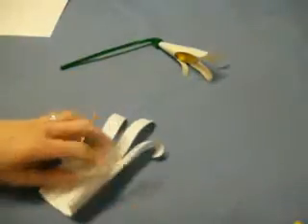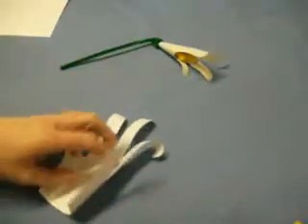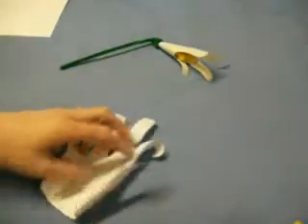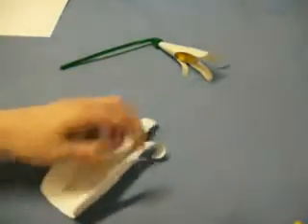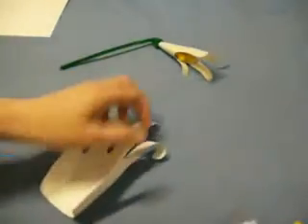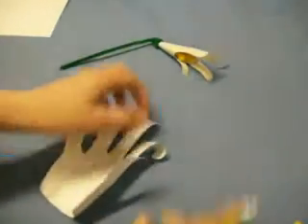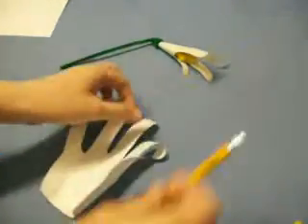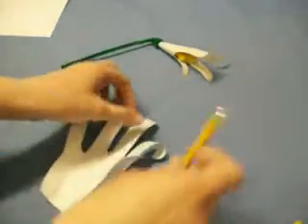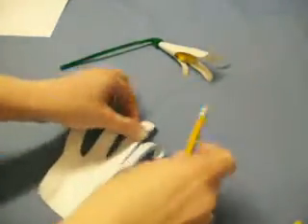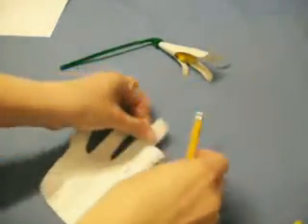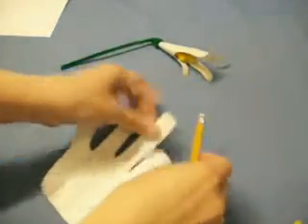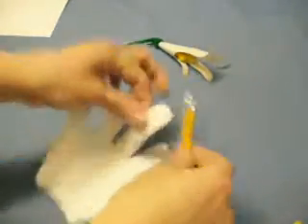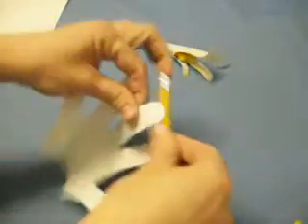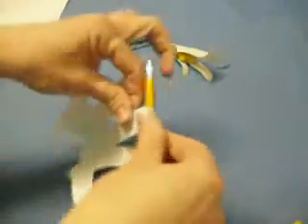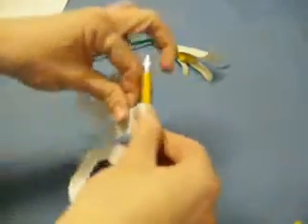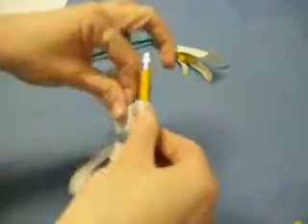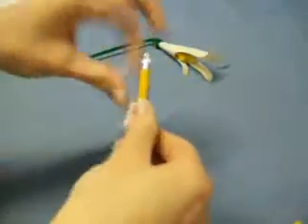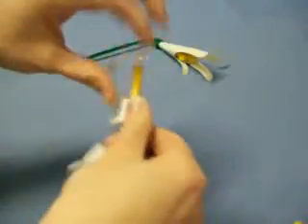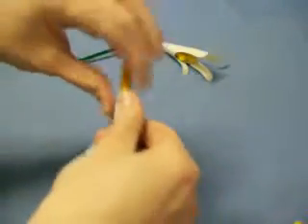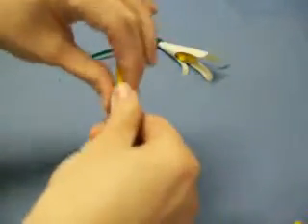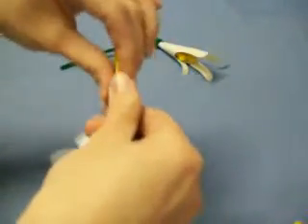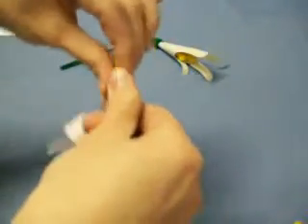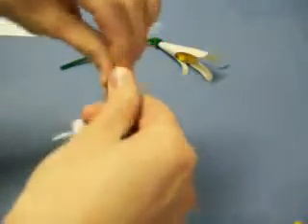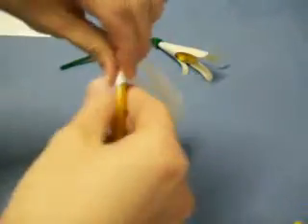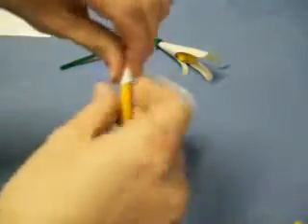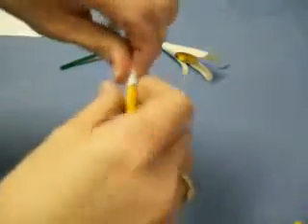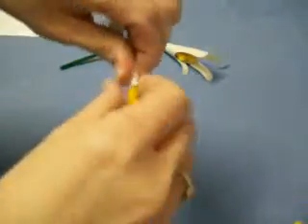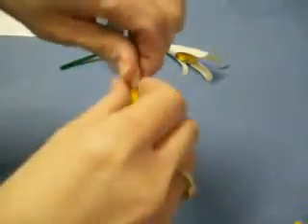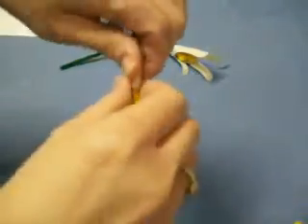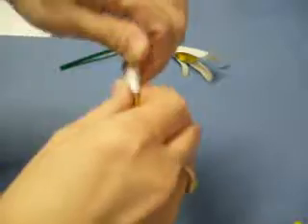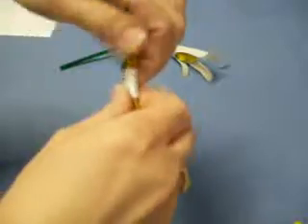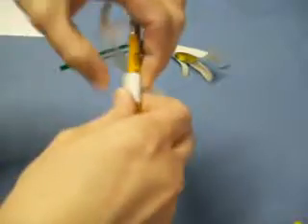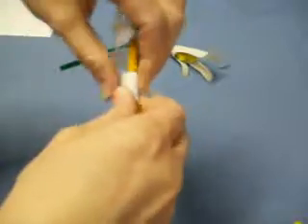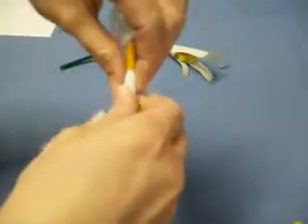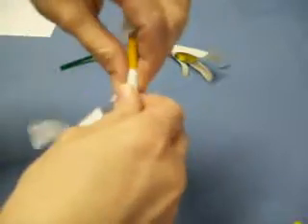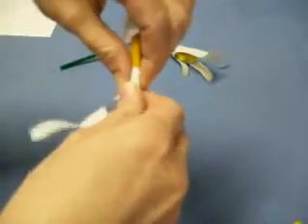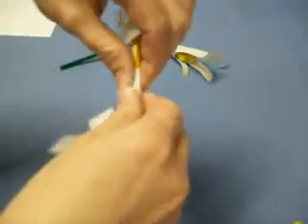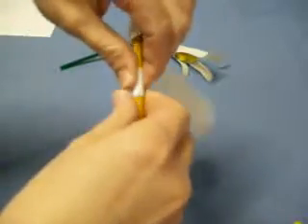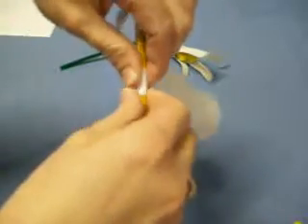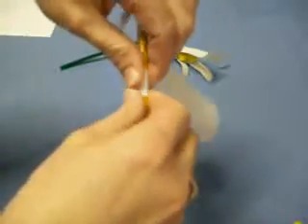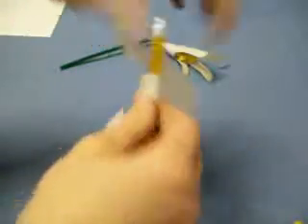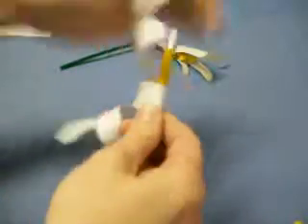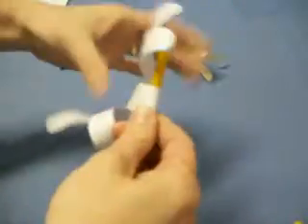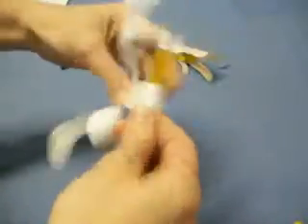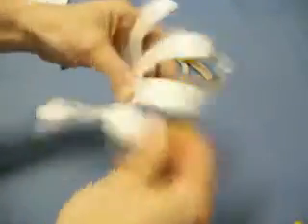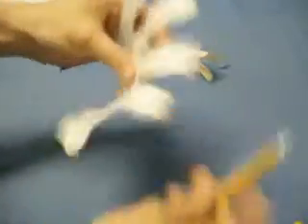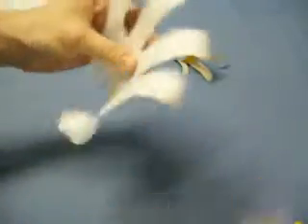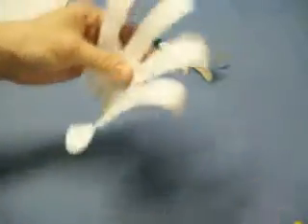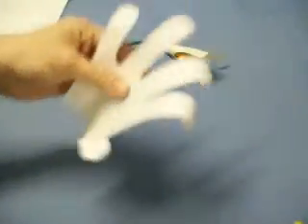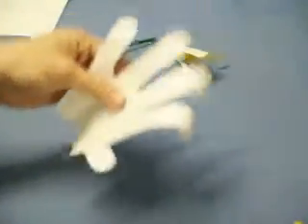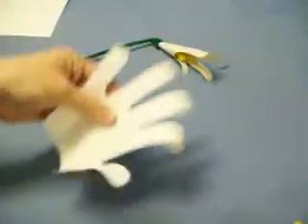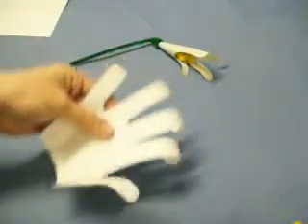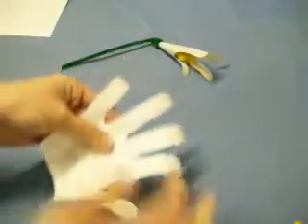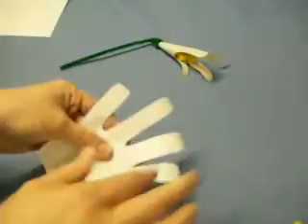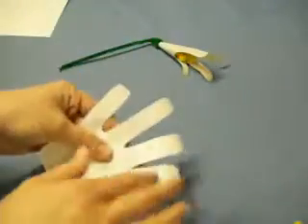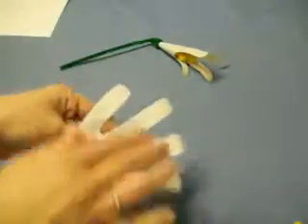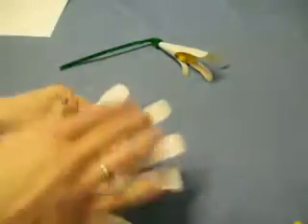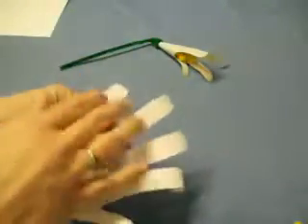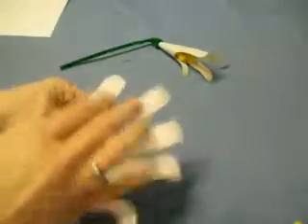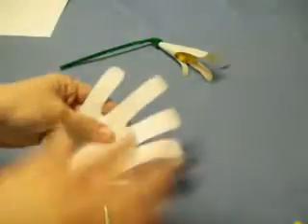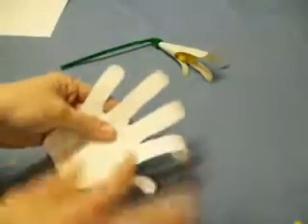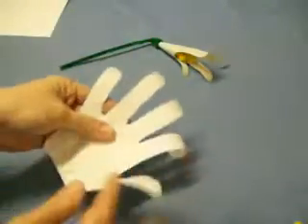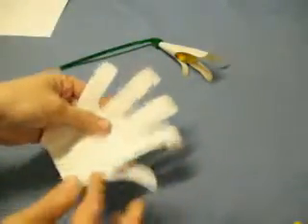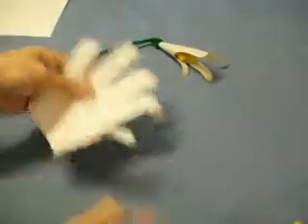Then you take your pencil and to each finger you curl down about halfway. So it's all four fingers.